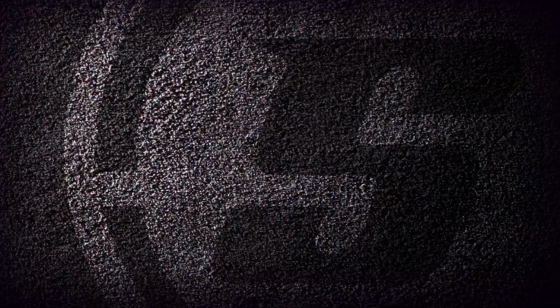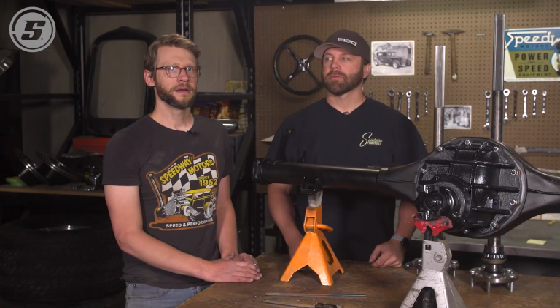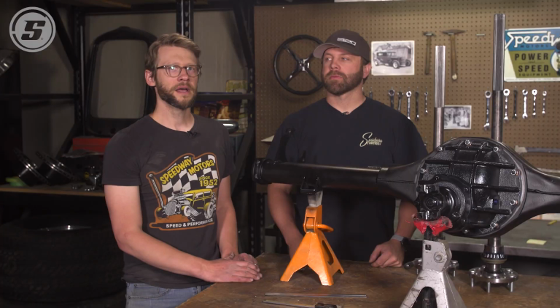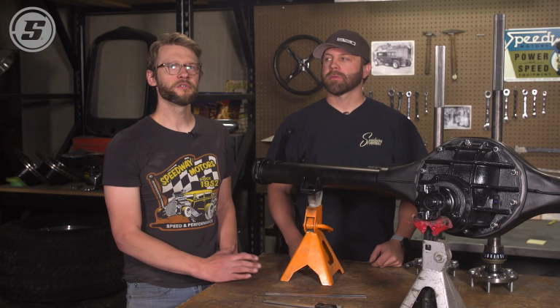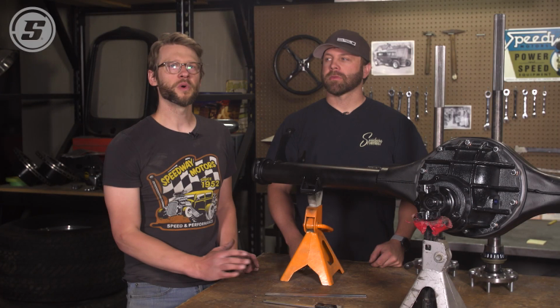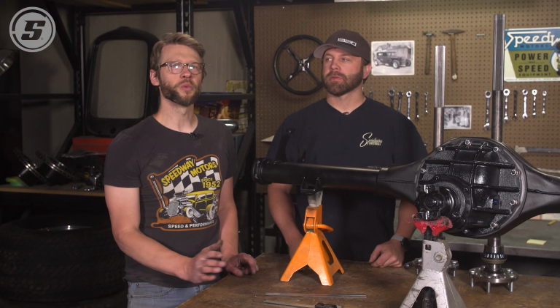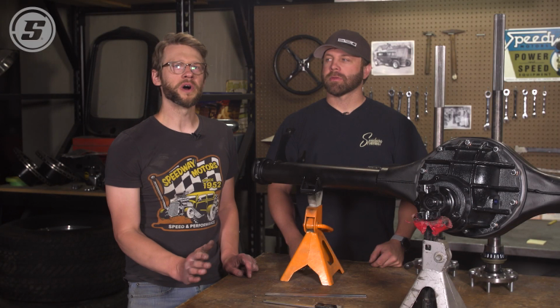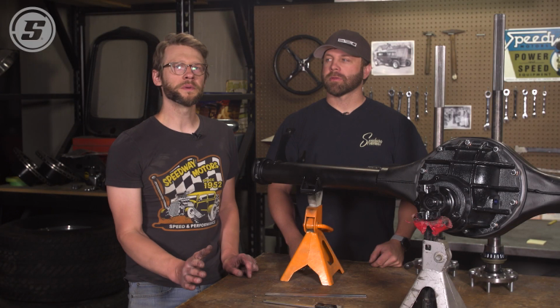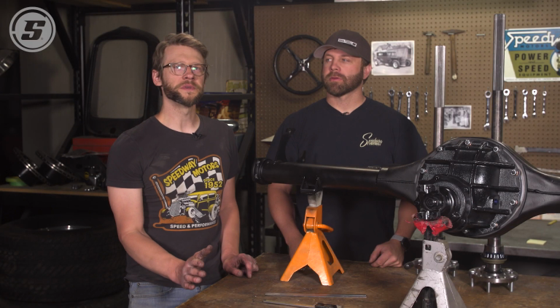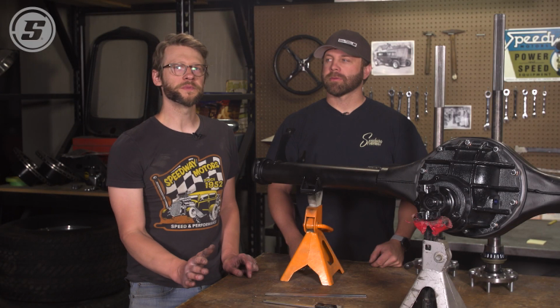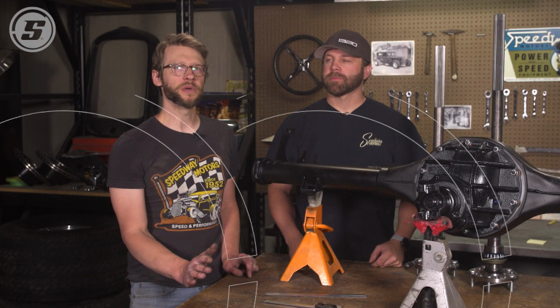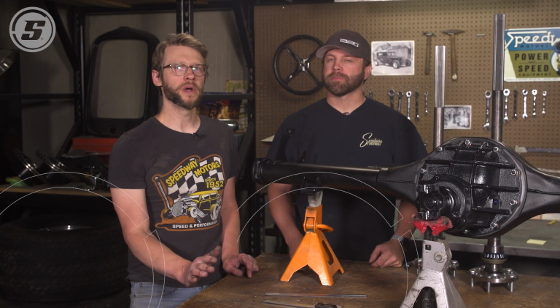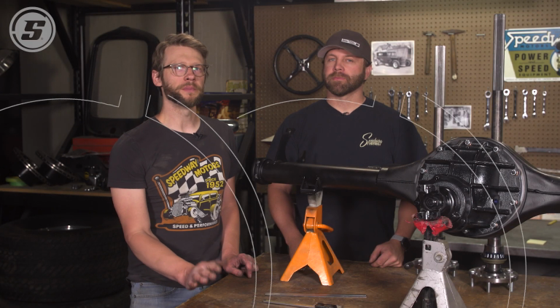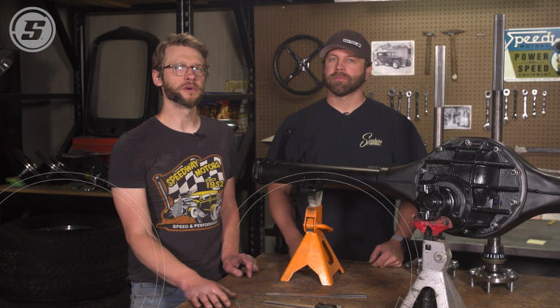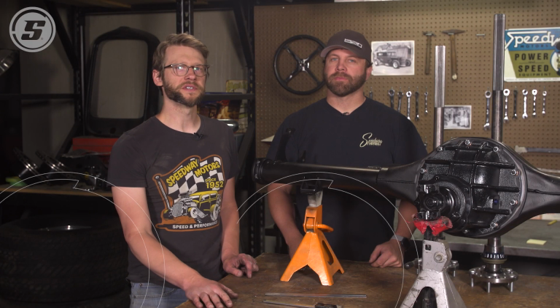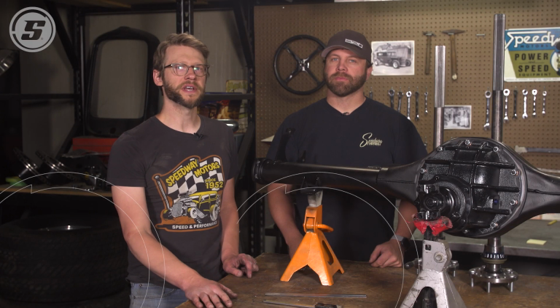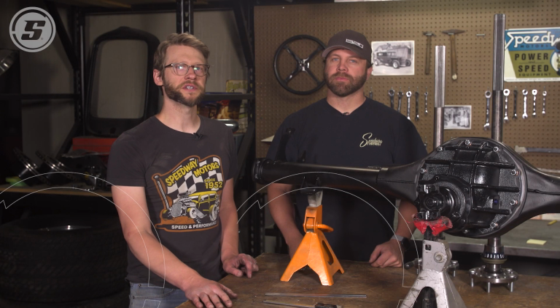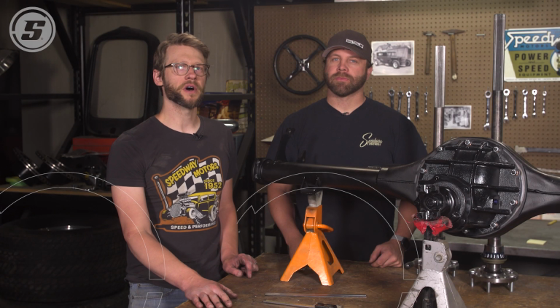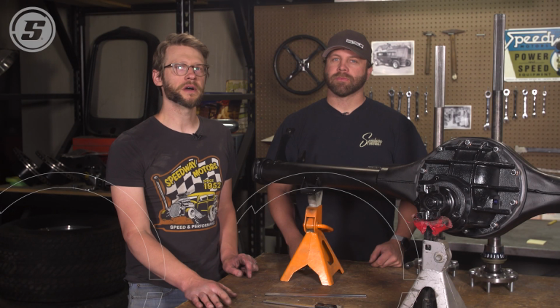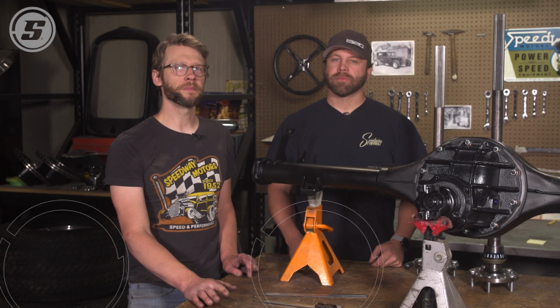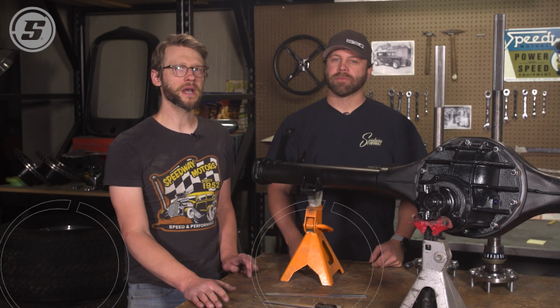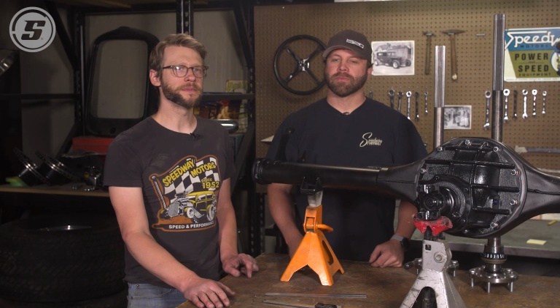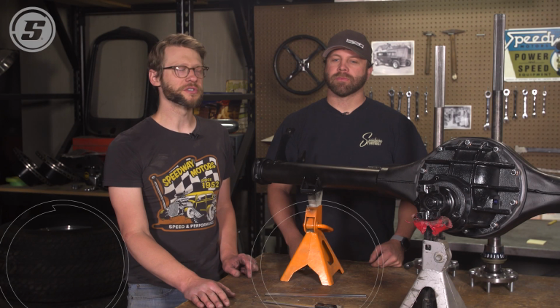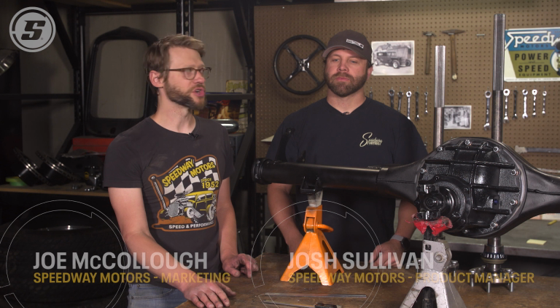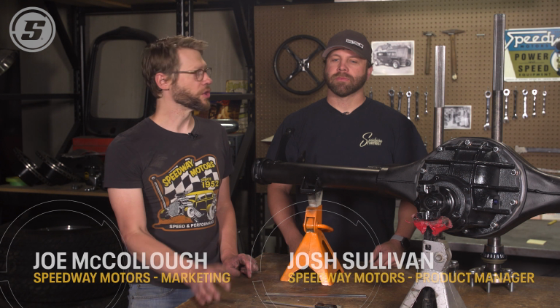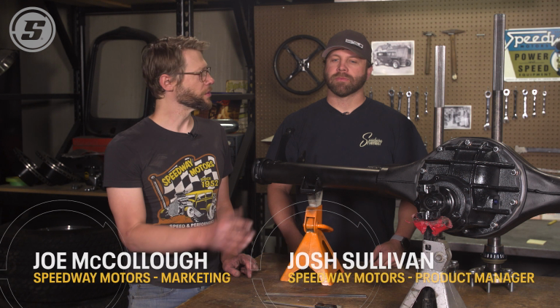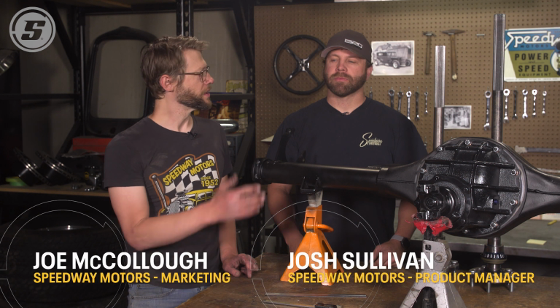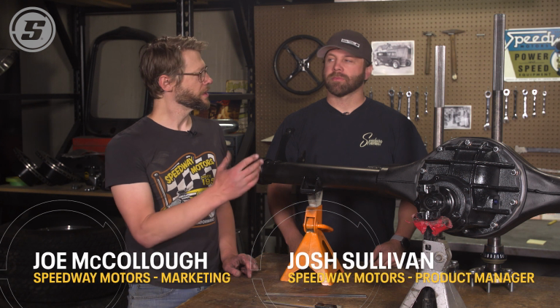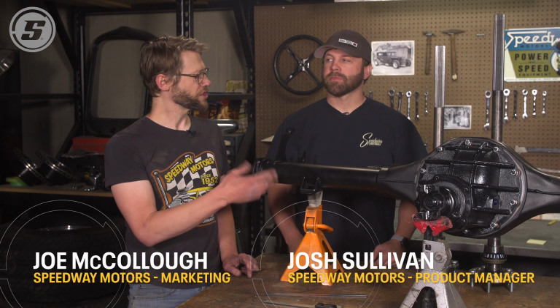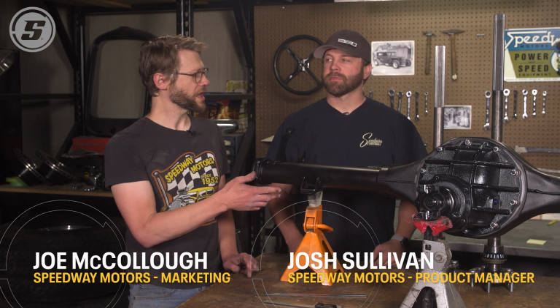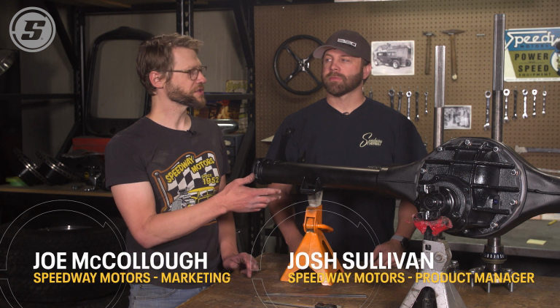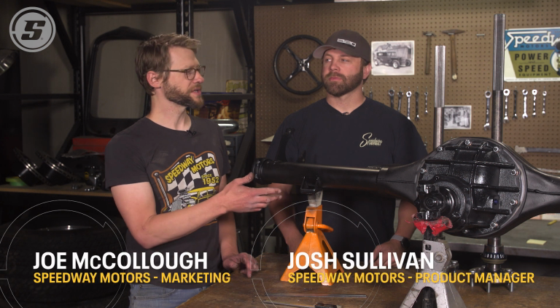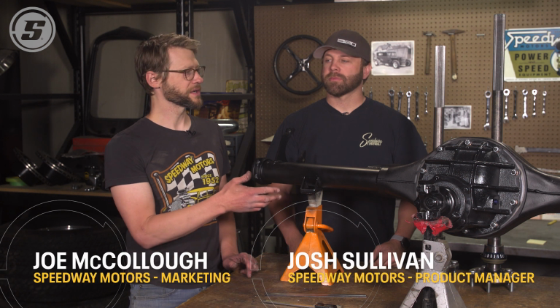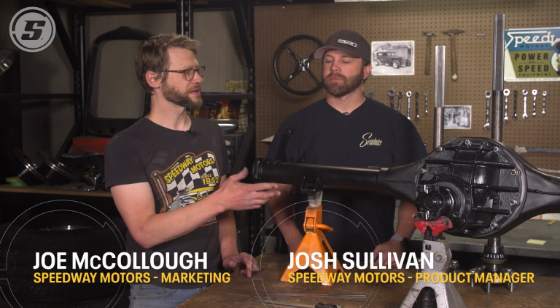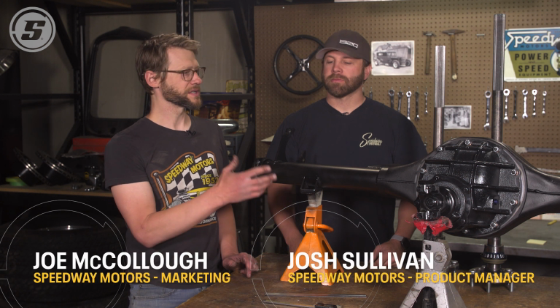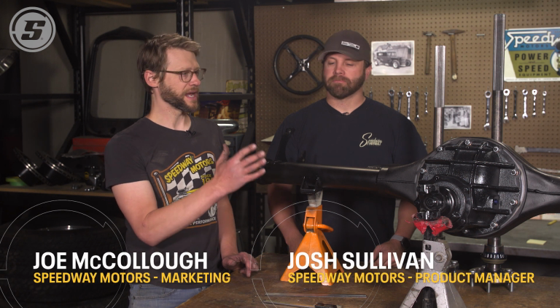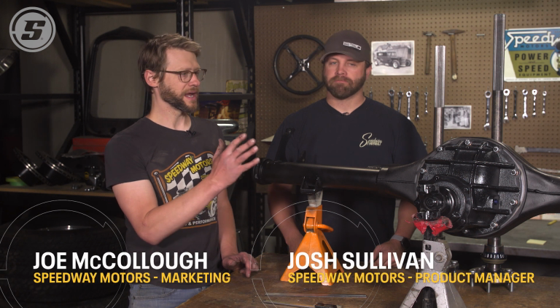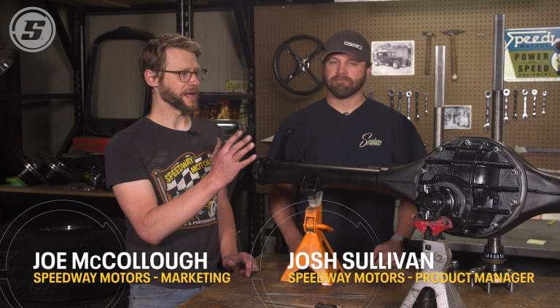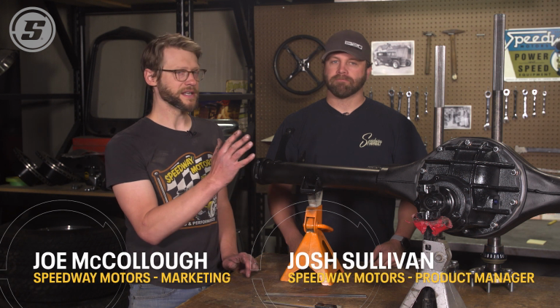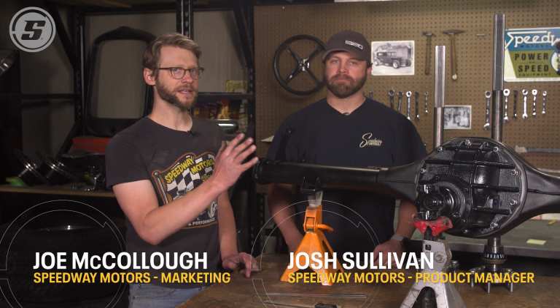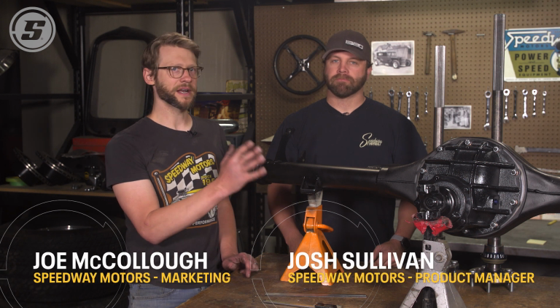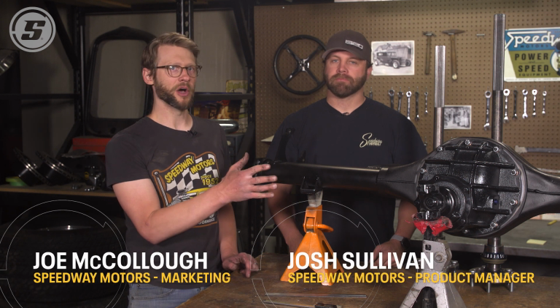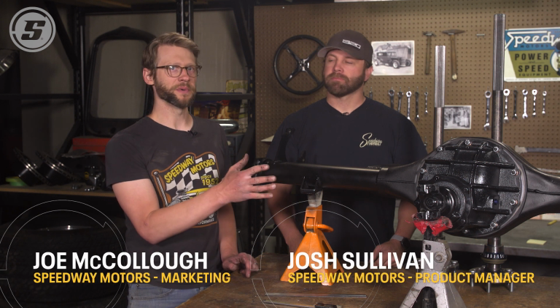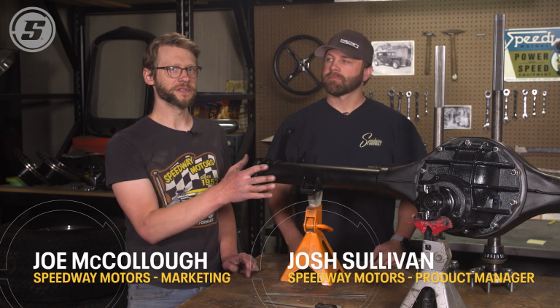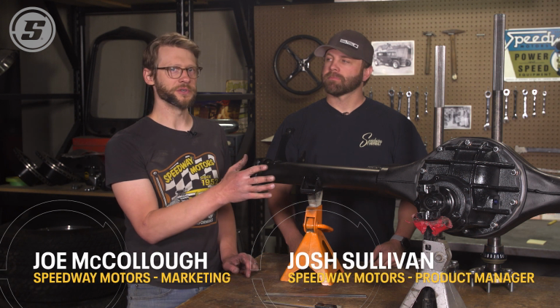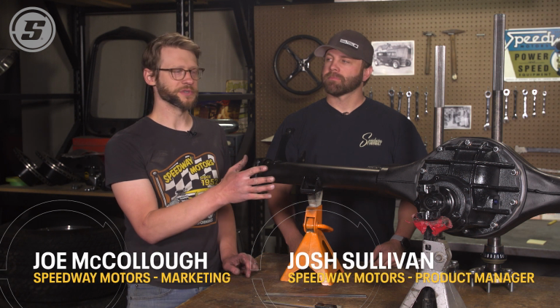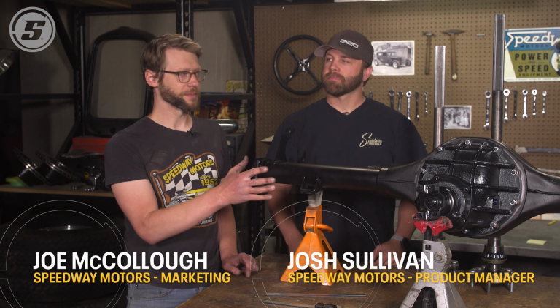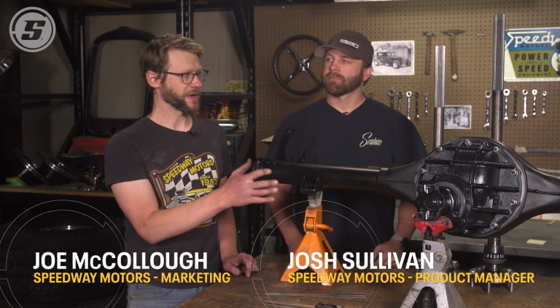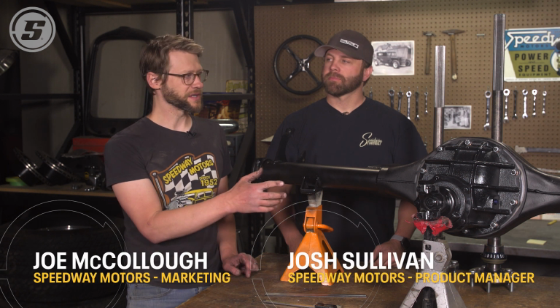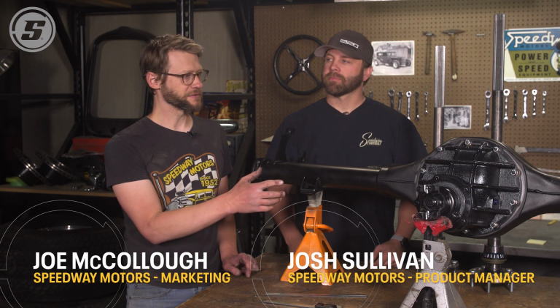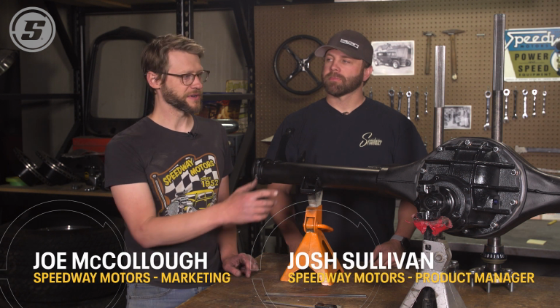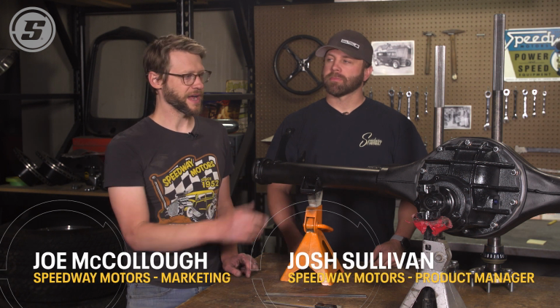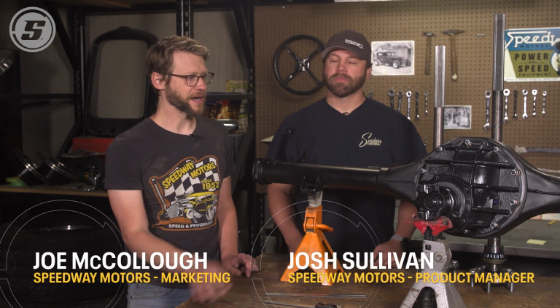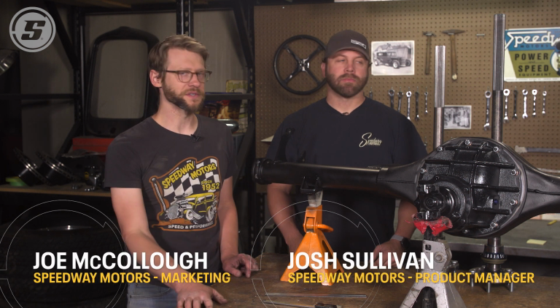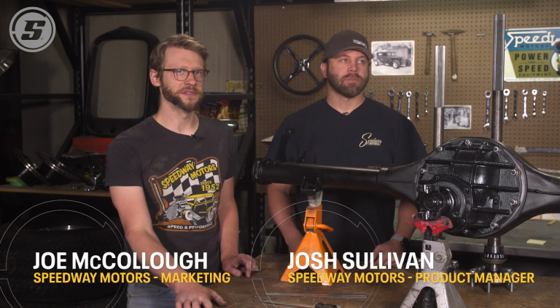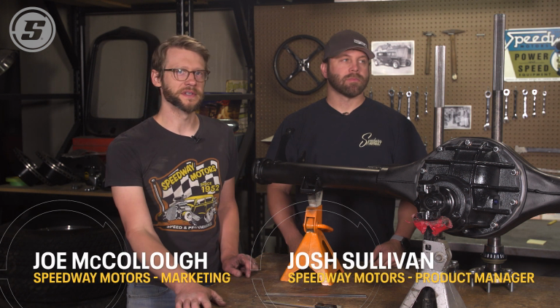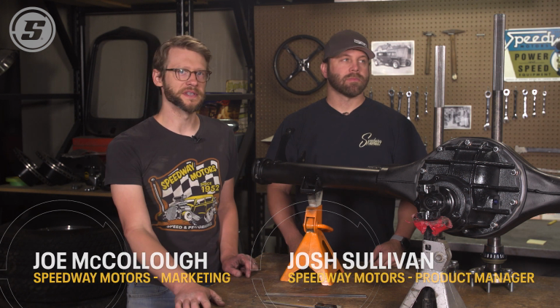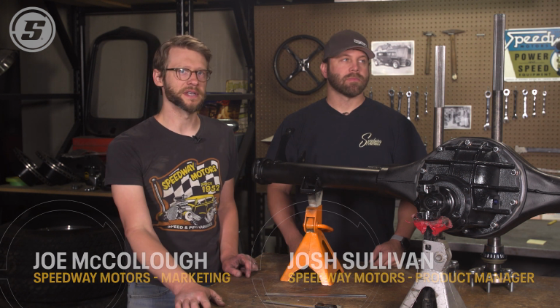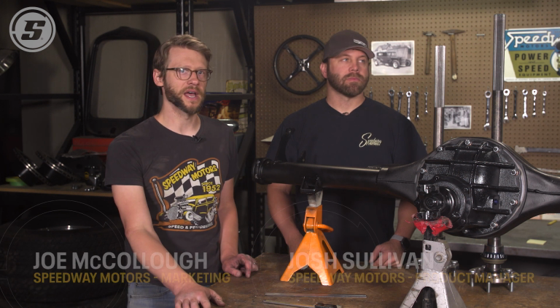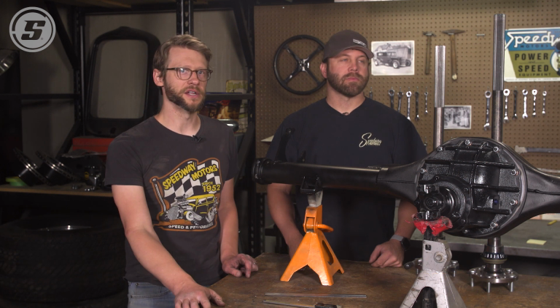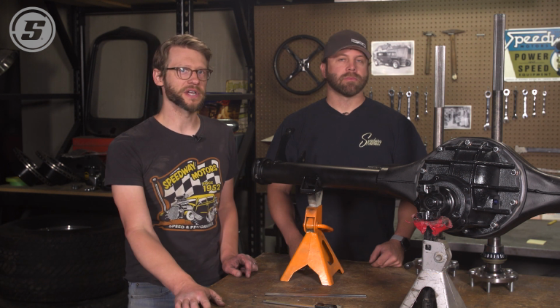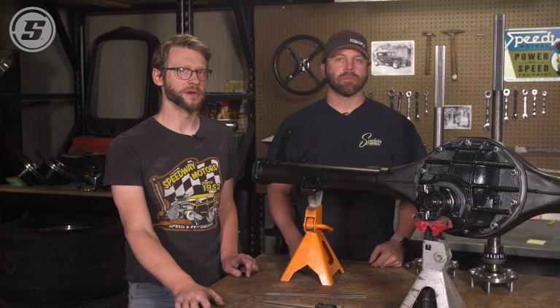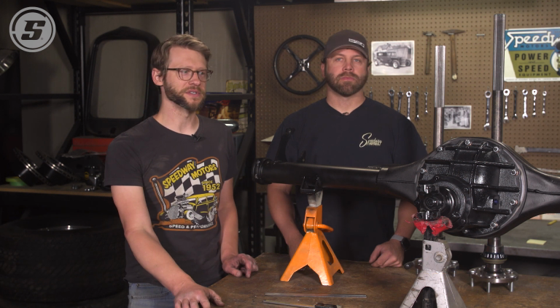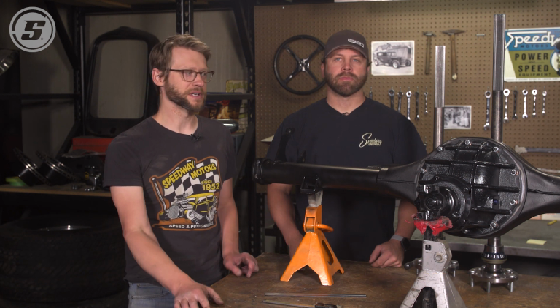Hey everyone, welcome to Speedway Motors Tech Talk. My name is Joe. Josh is here today and he's going to help us do some cut-to-fit axles in this 9-inch housing.